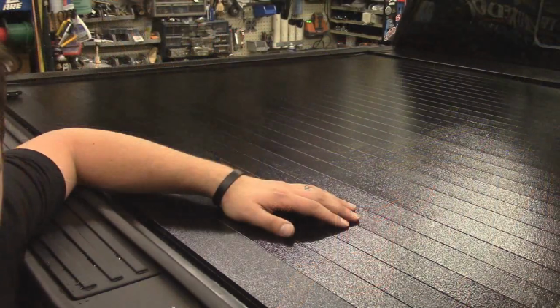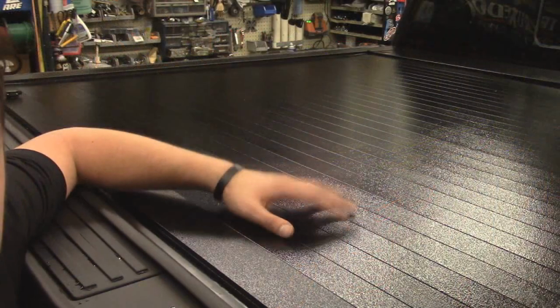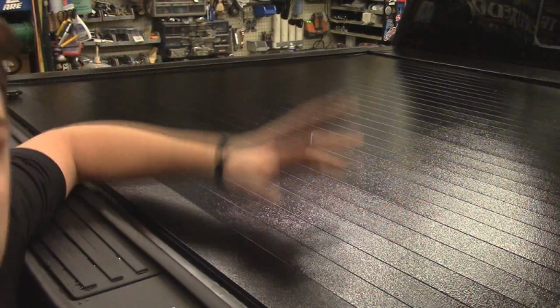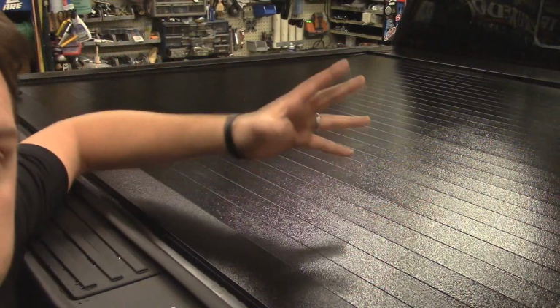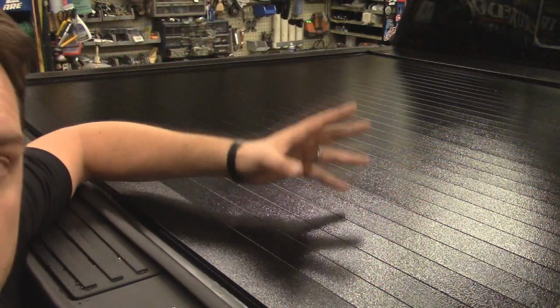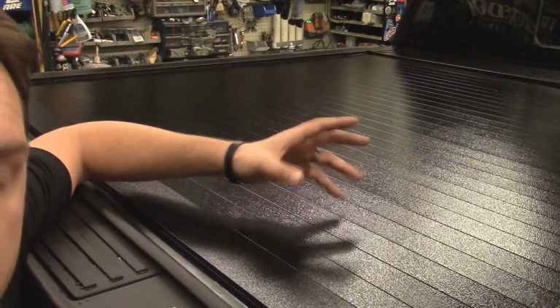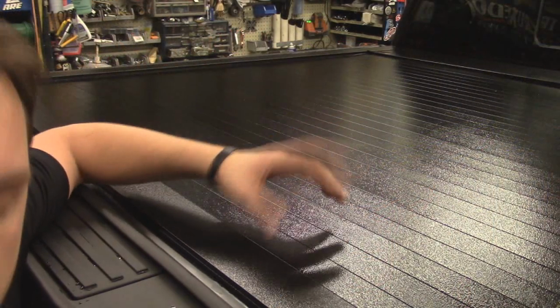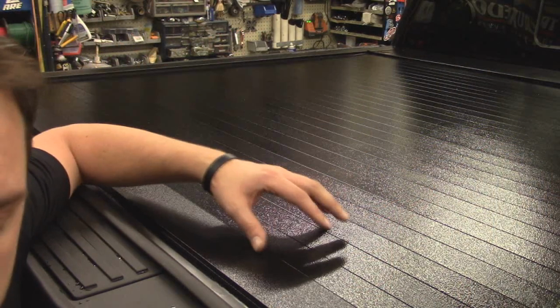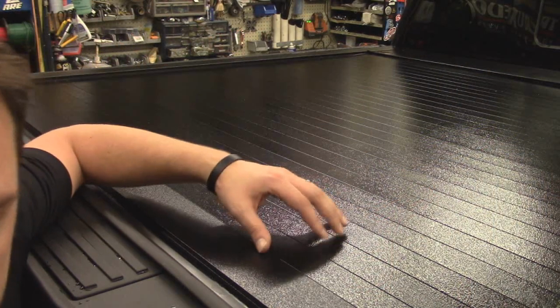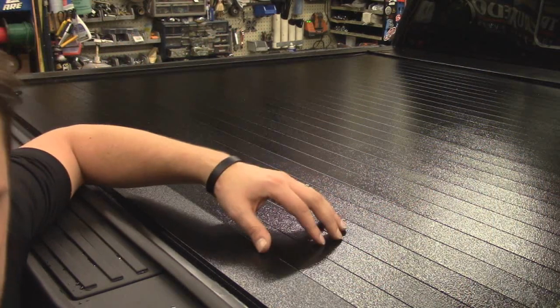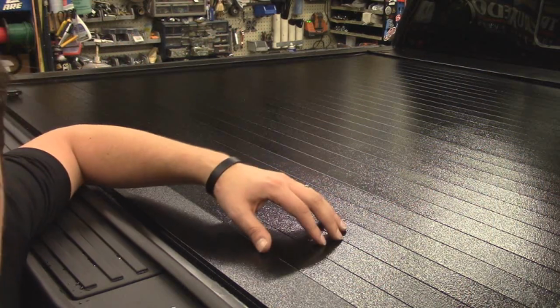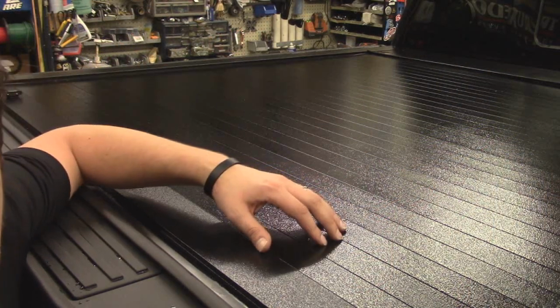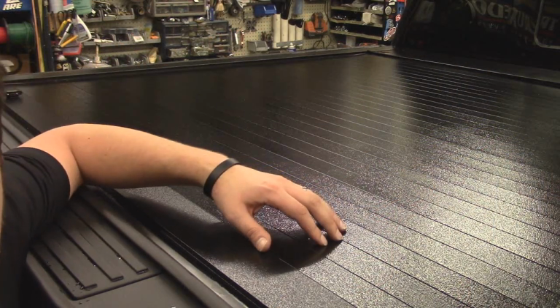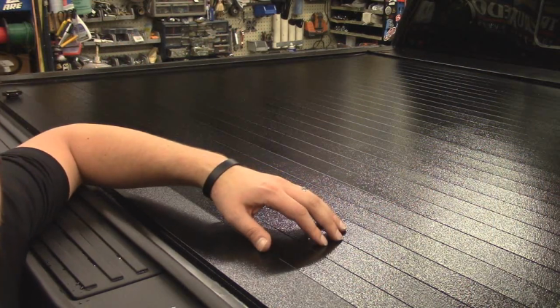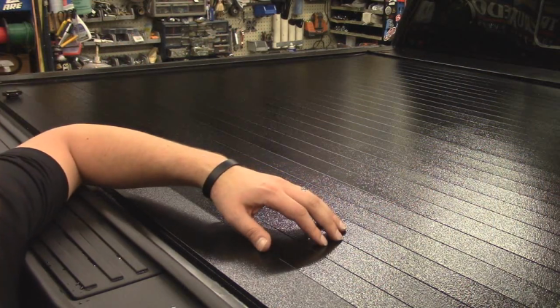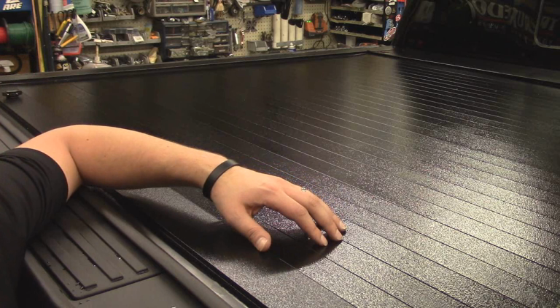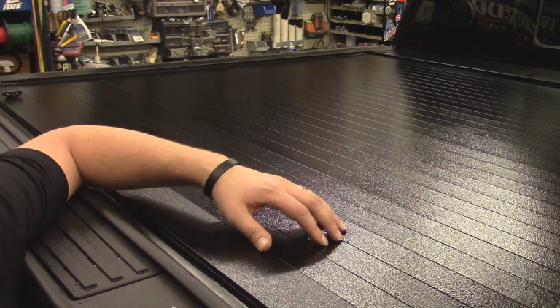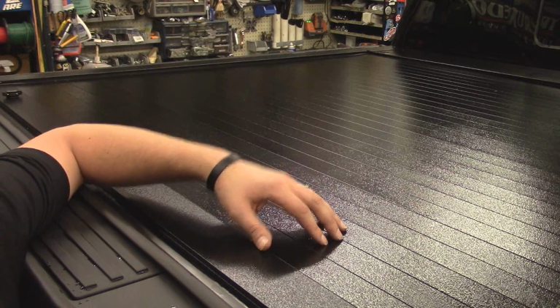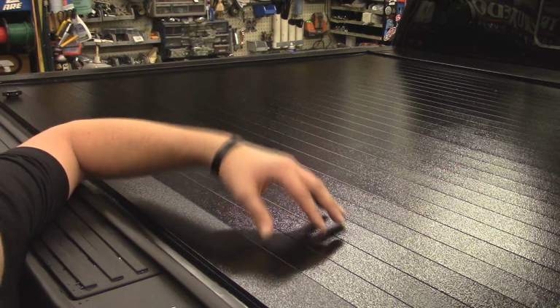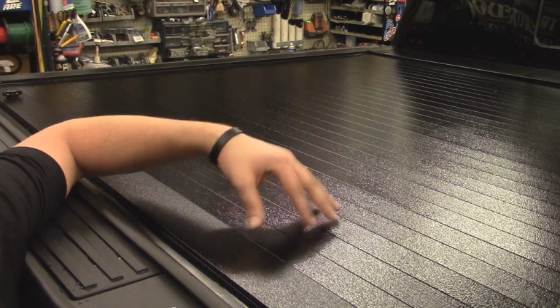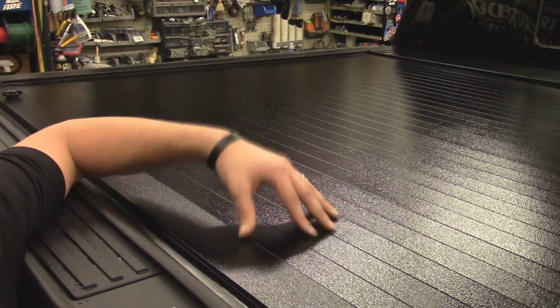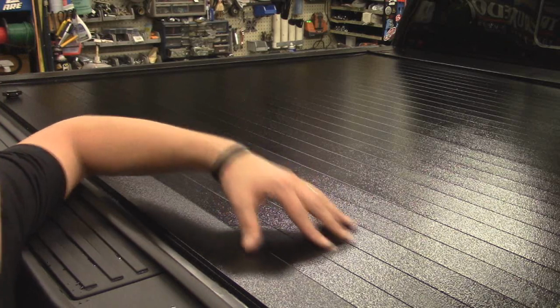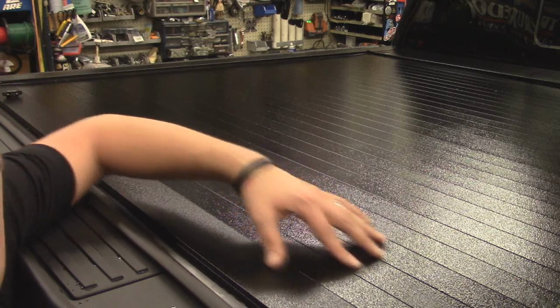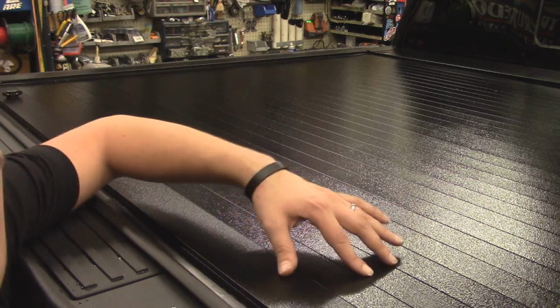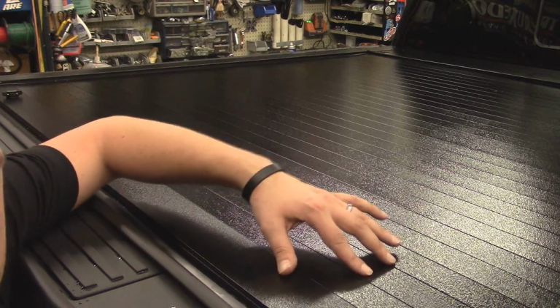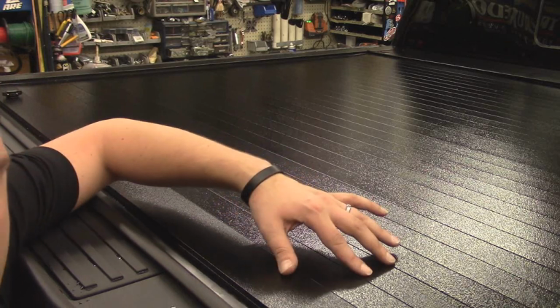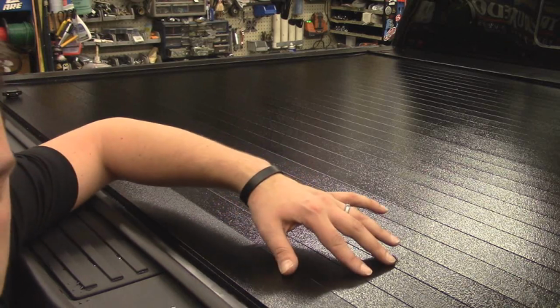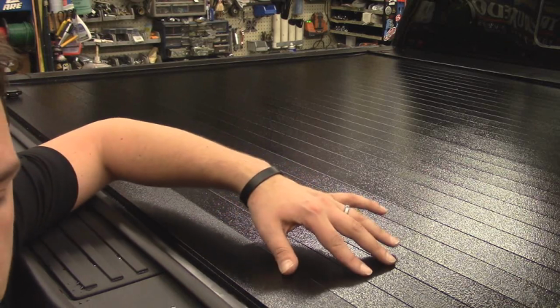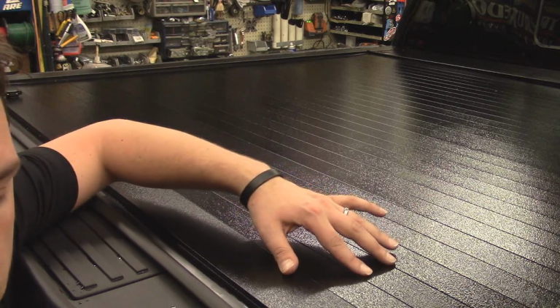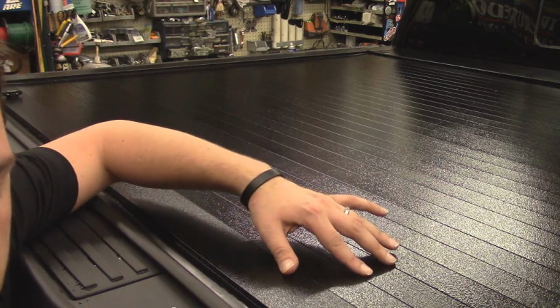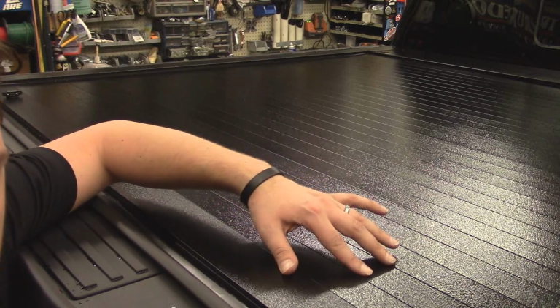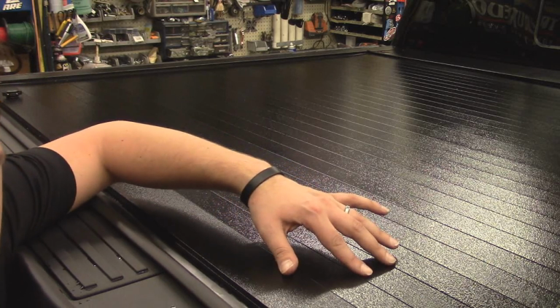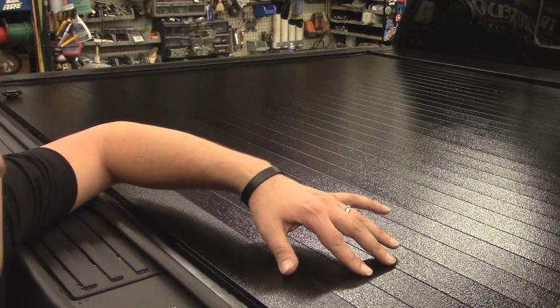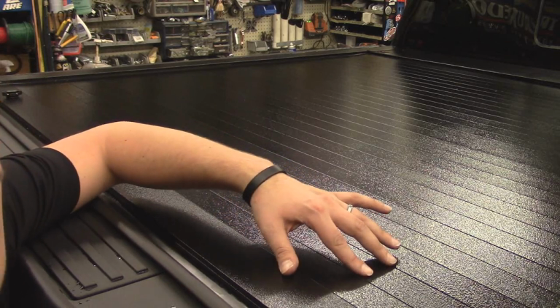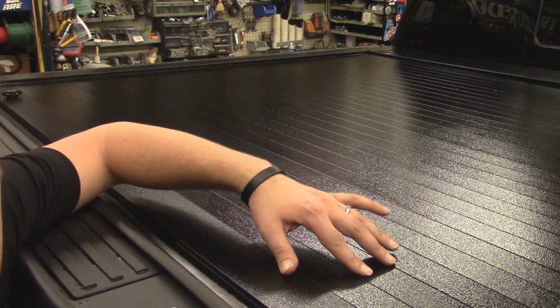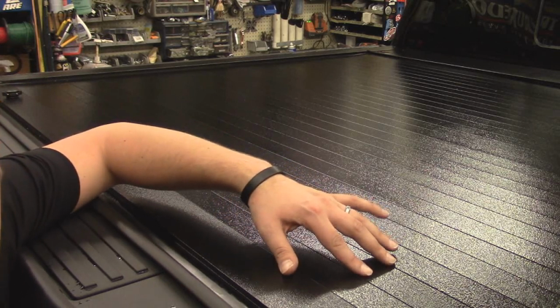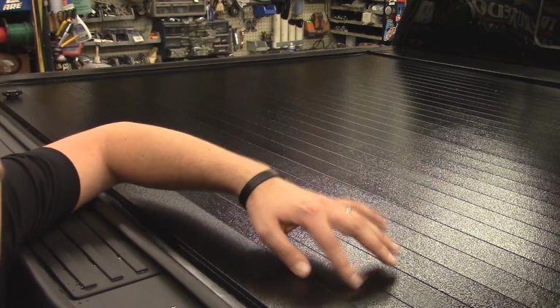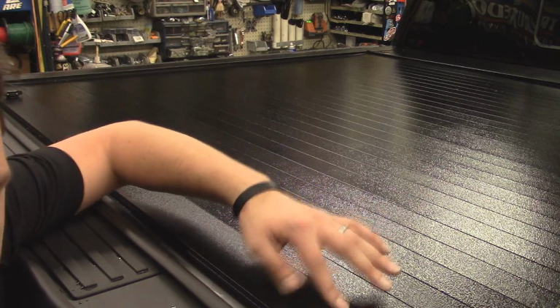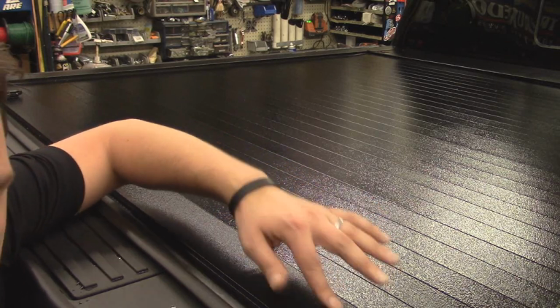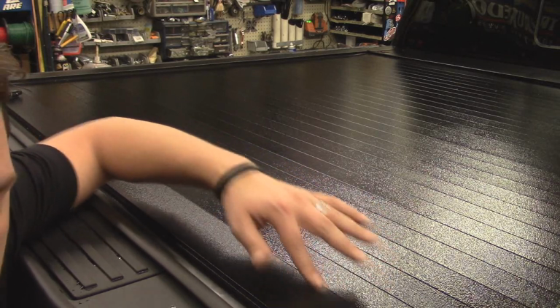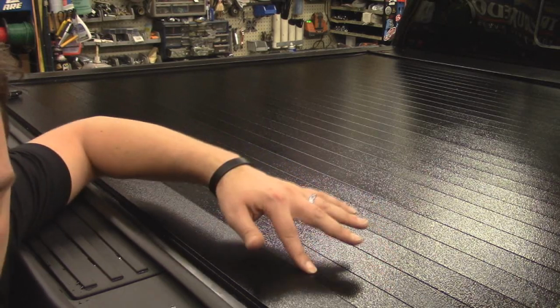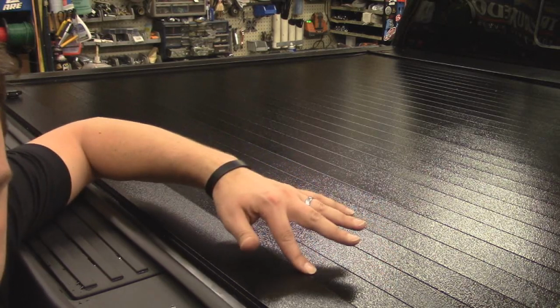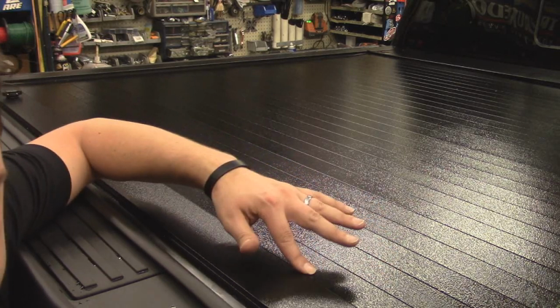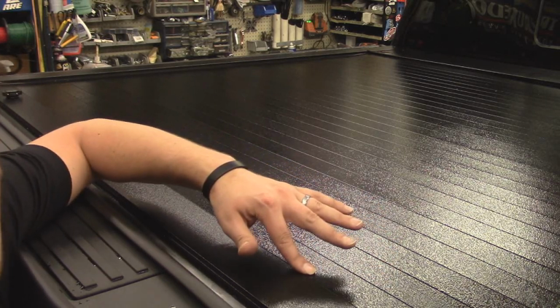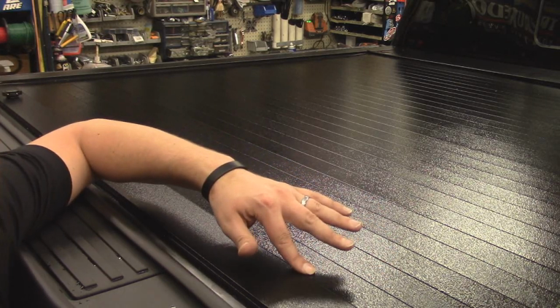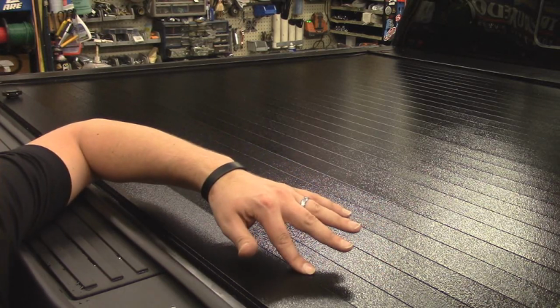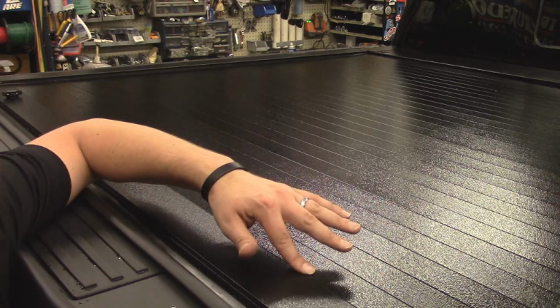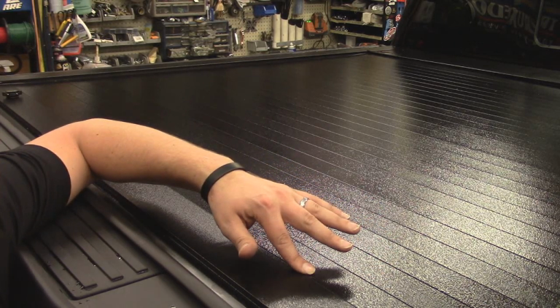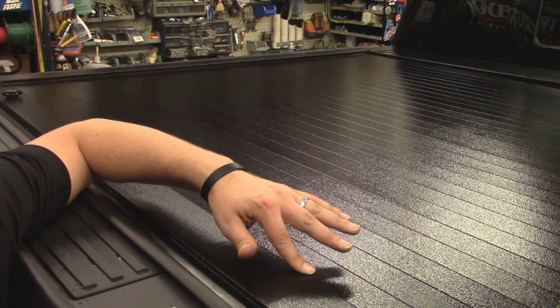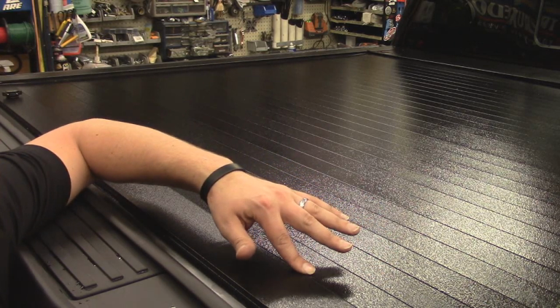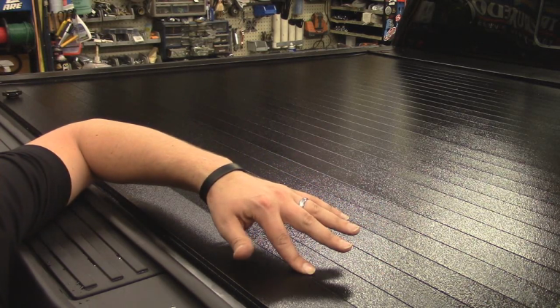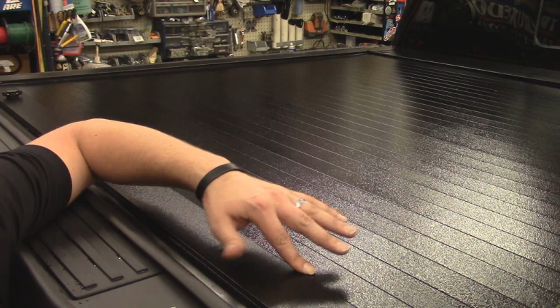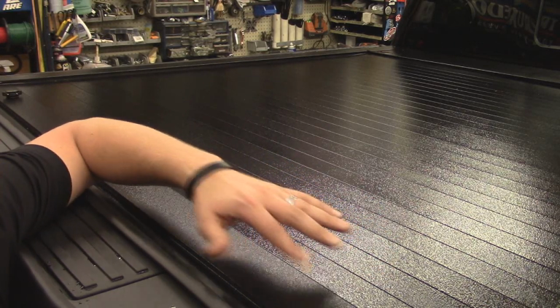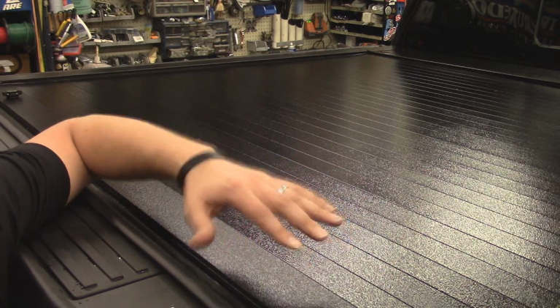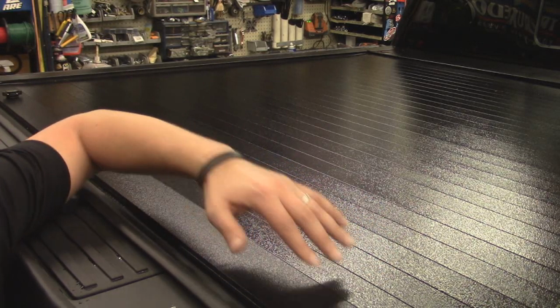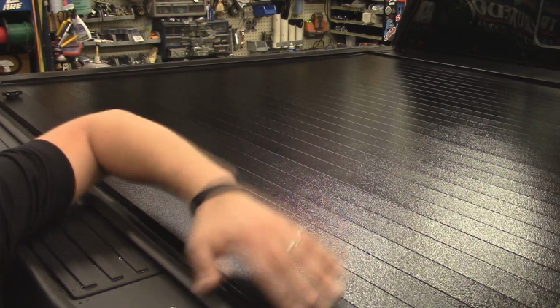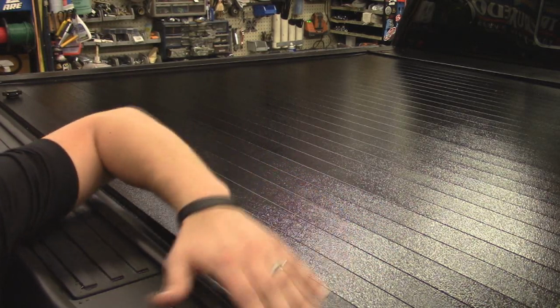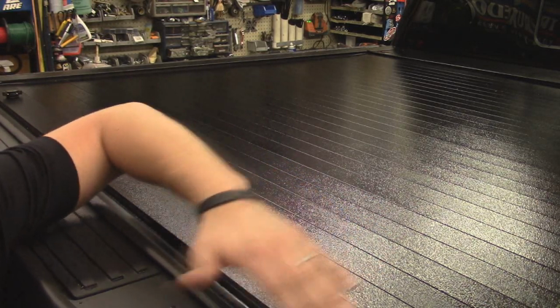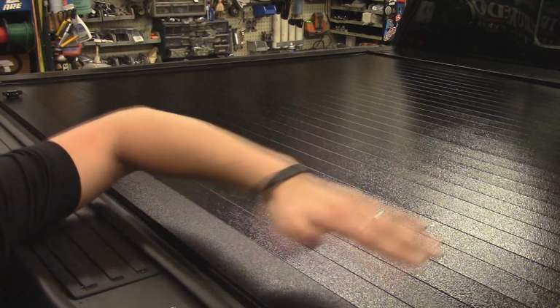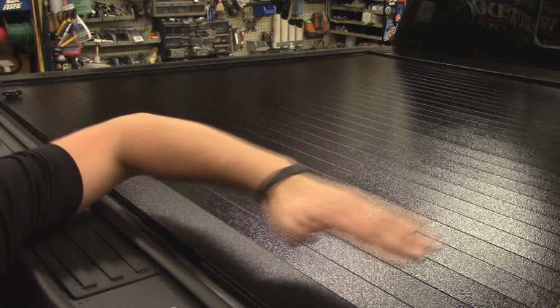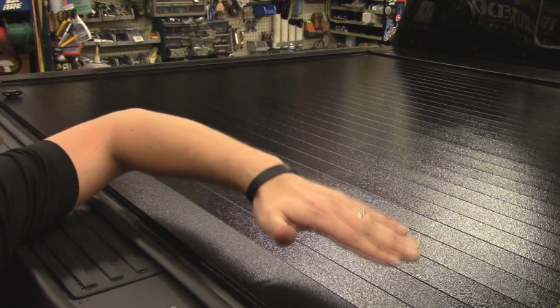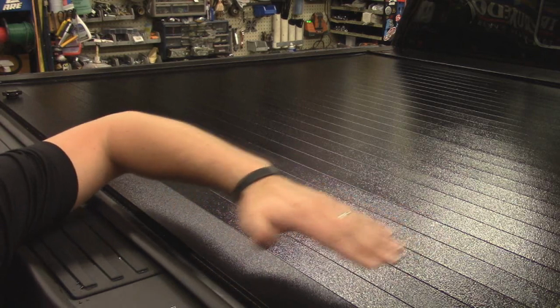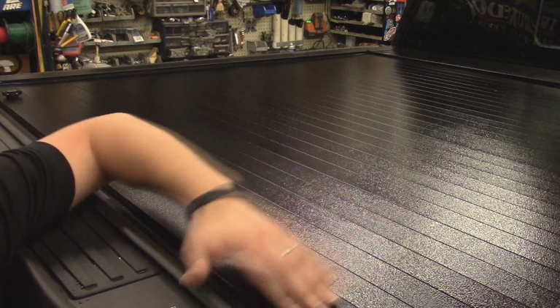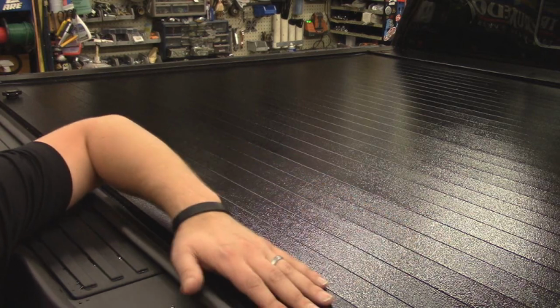The first thing you're going to notice about the Full Metal is that it features a powder-coated aluminum deck with interlocking silicone hinges that glide along the side rails.